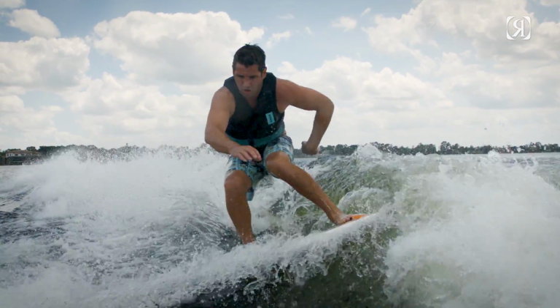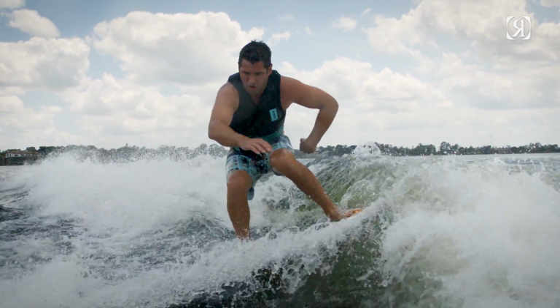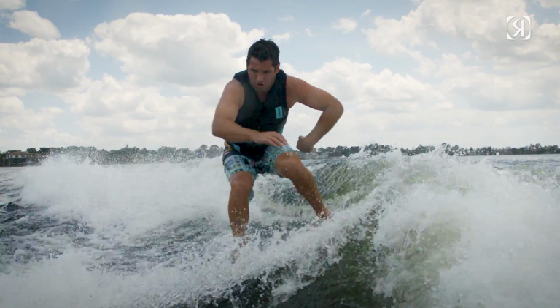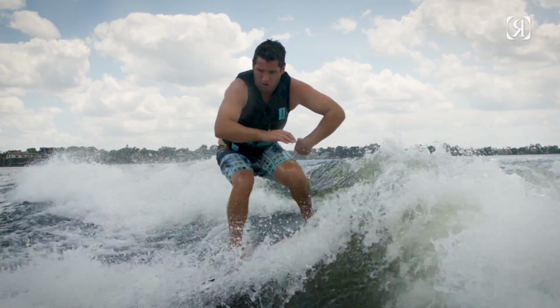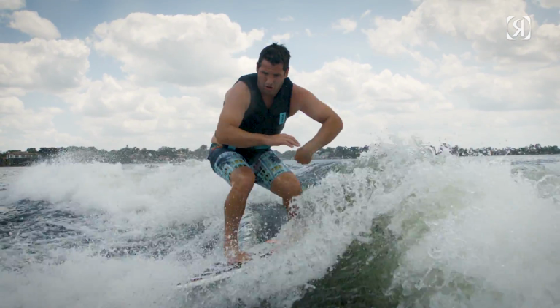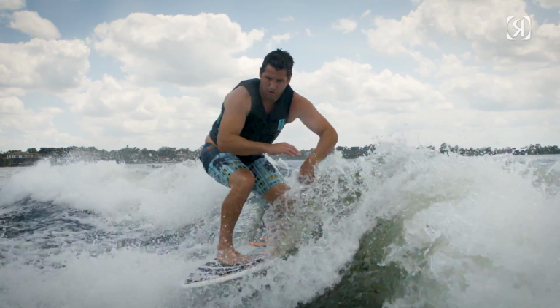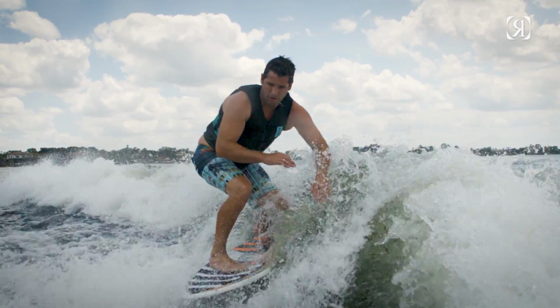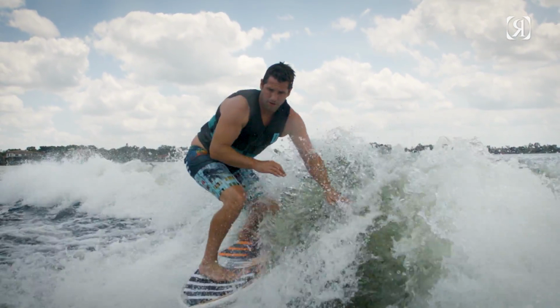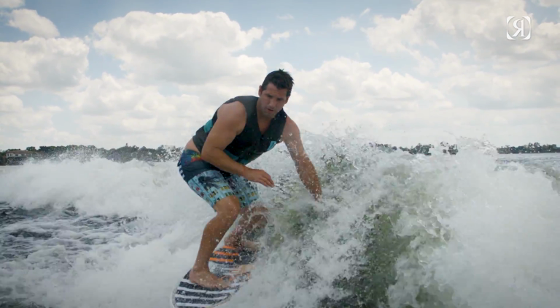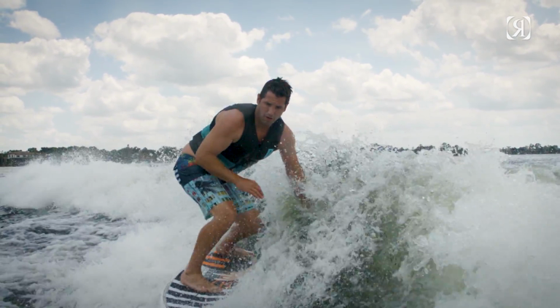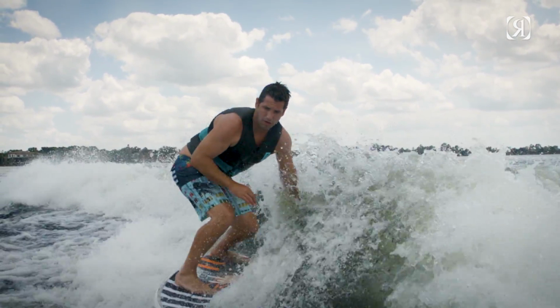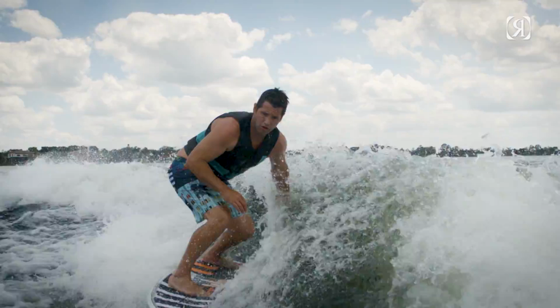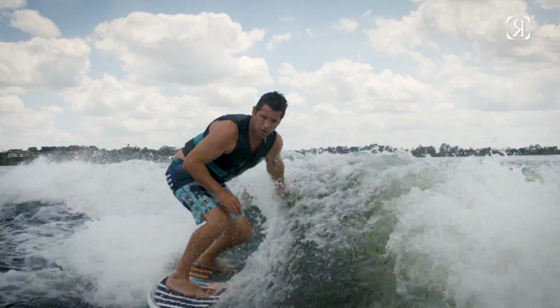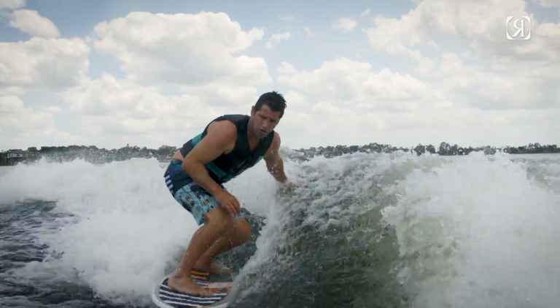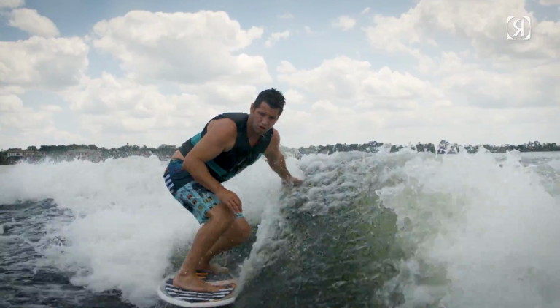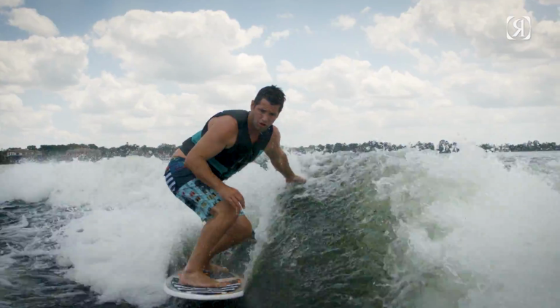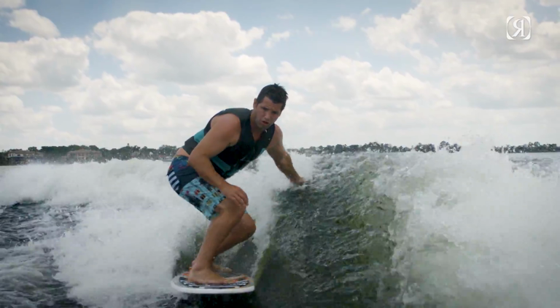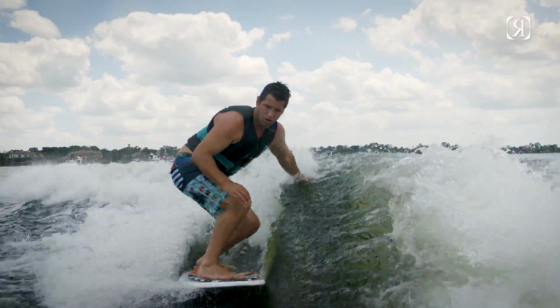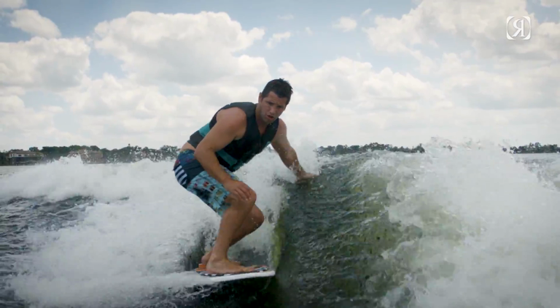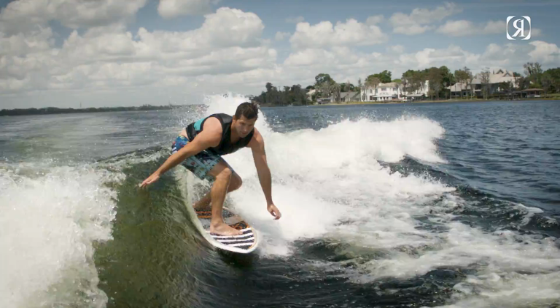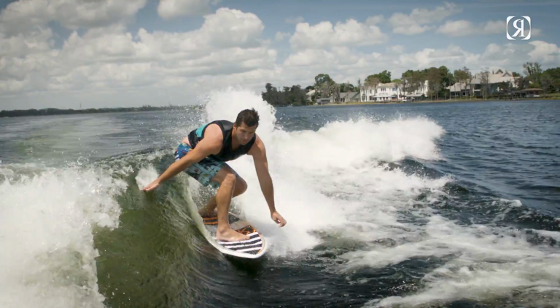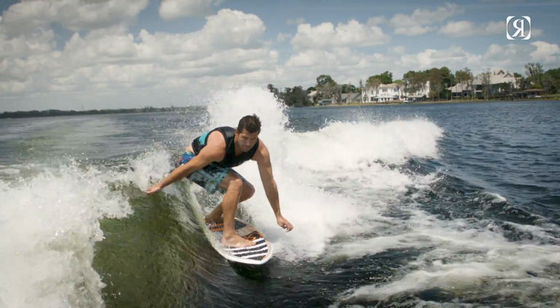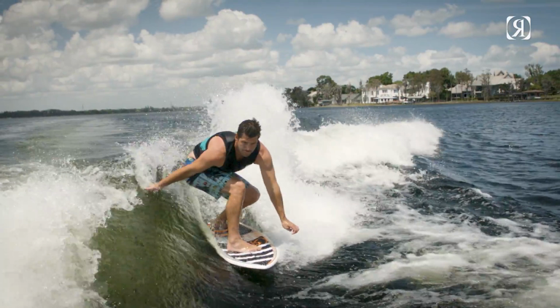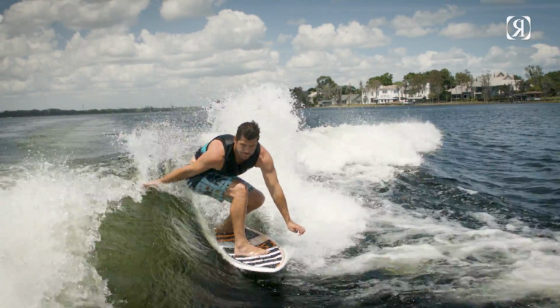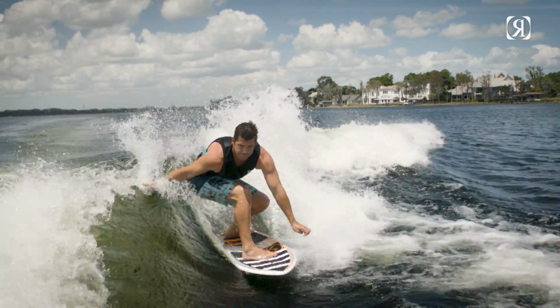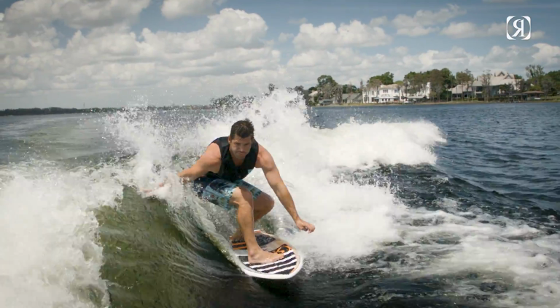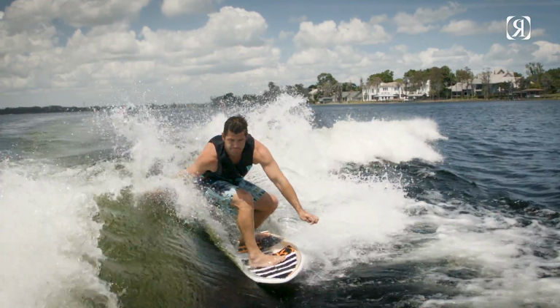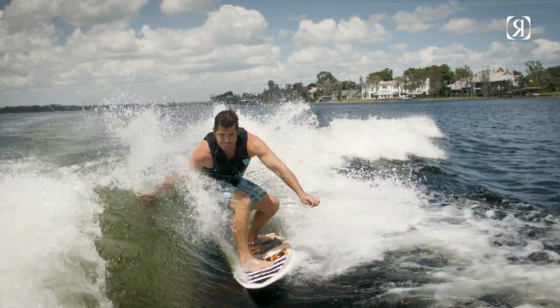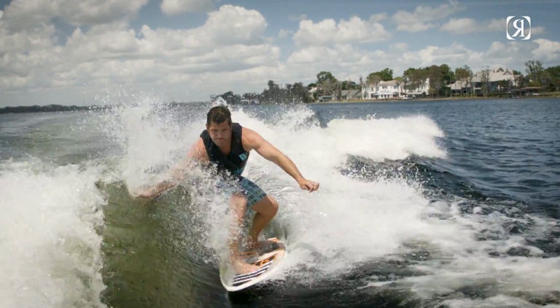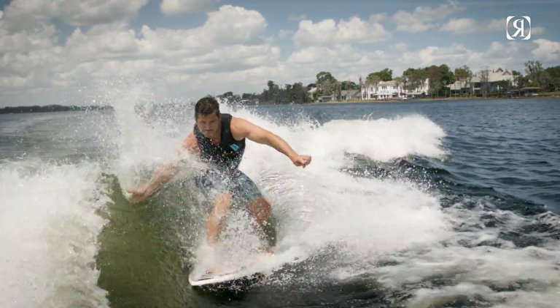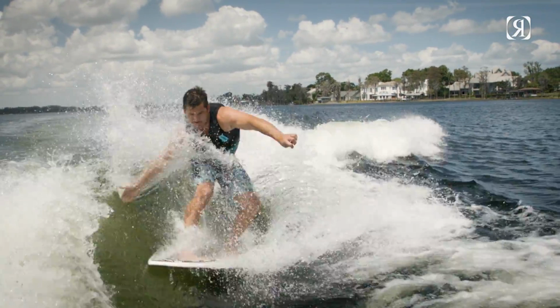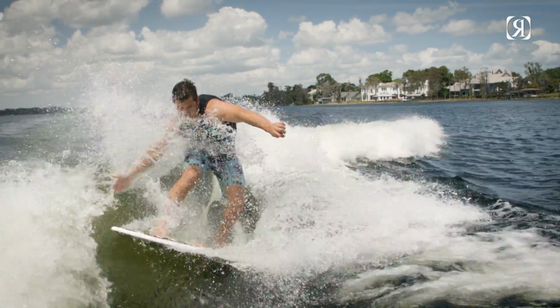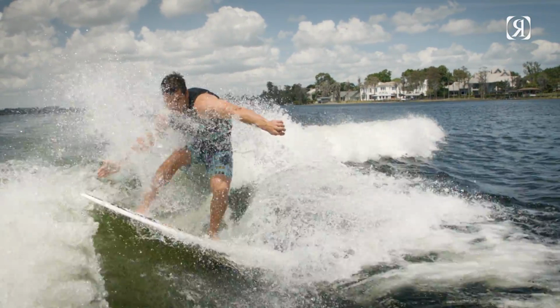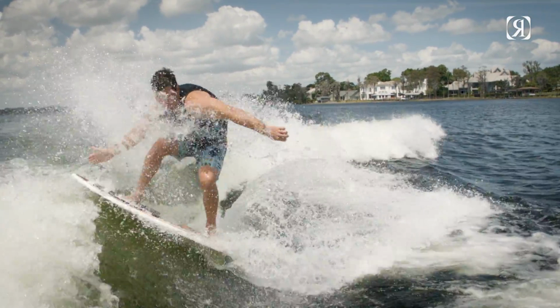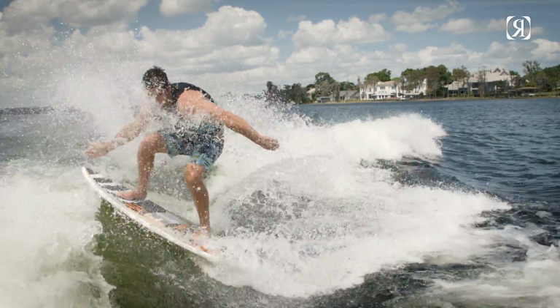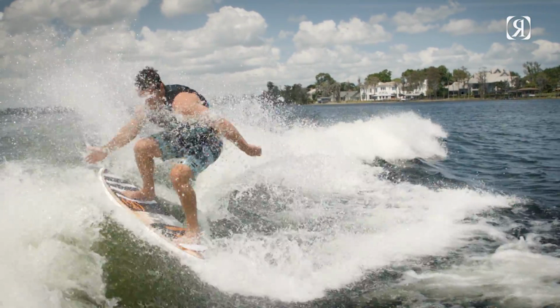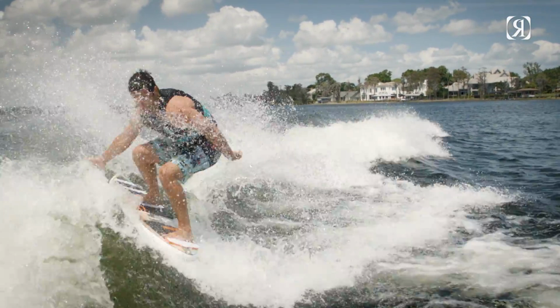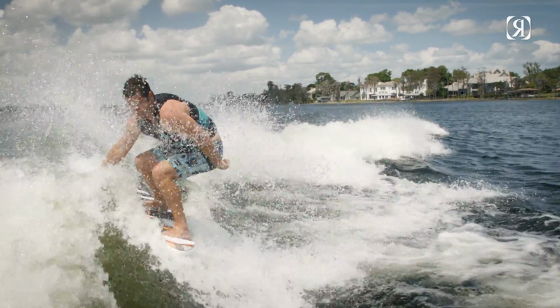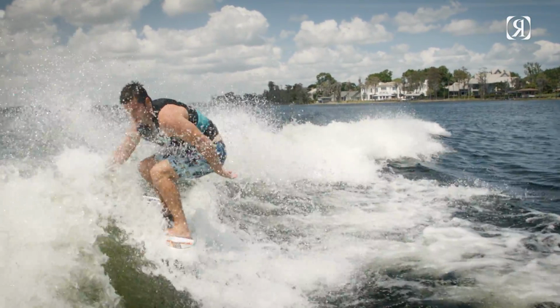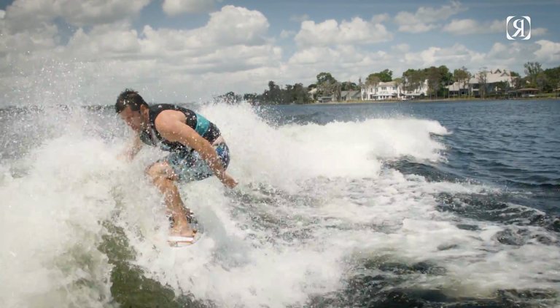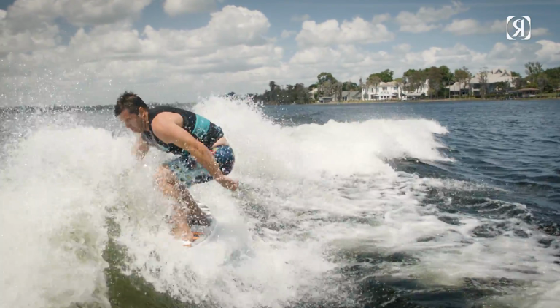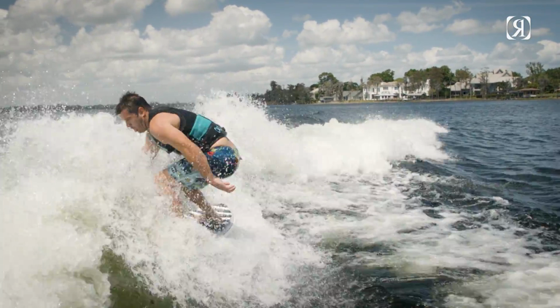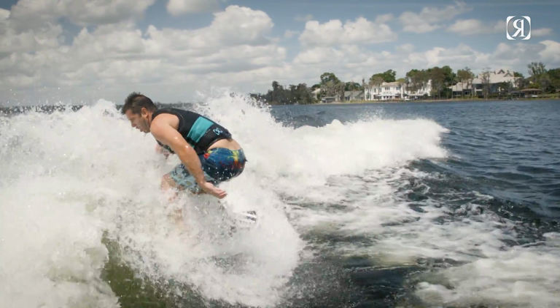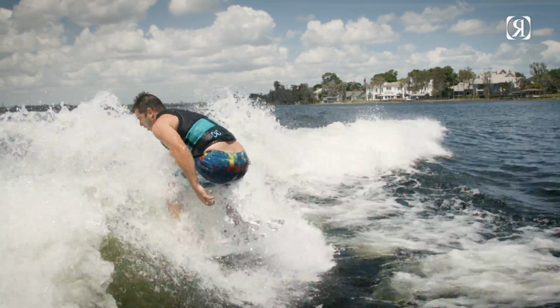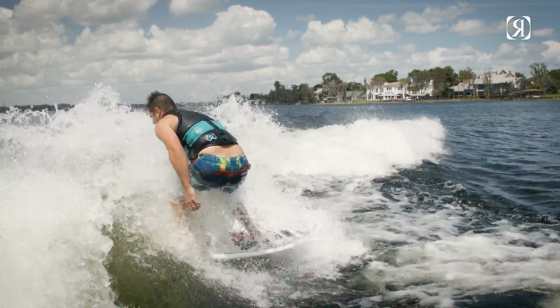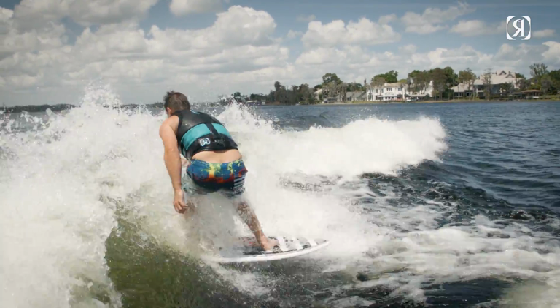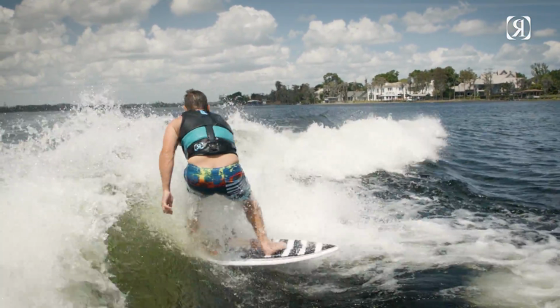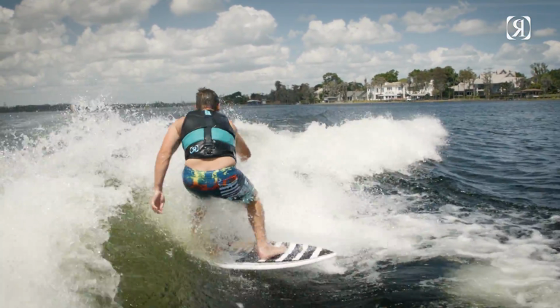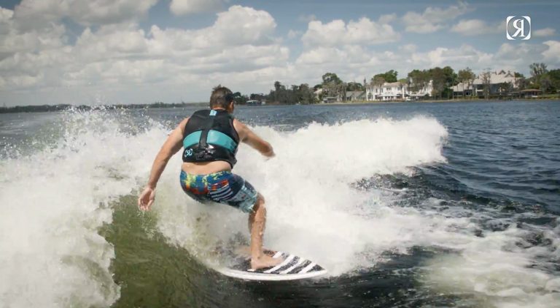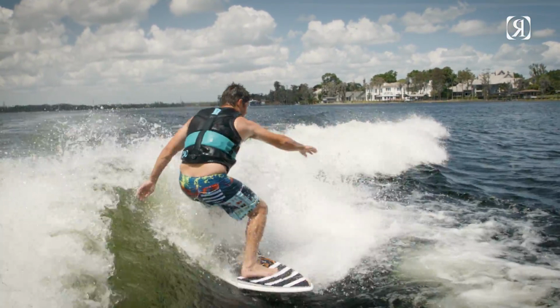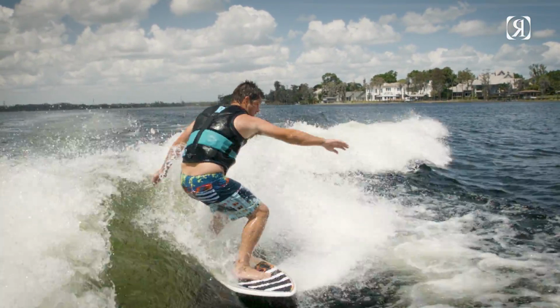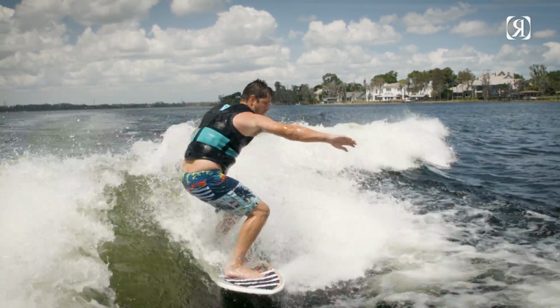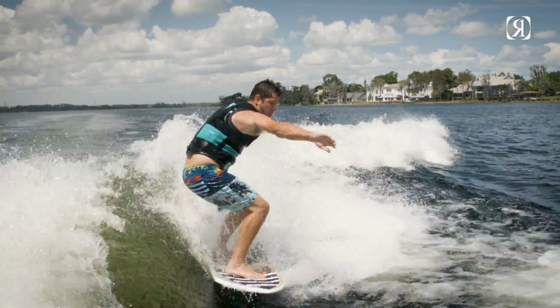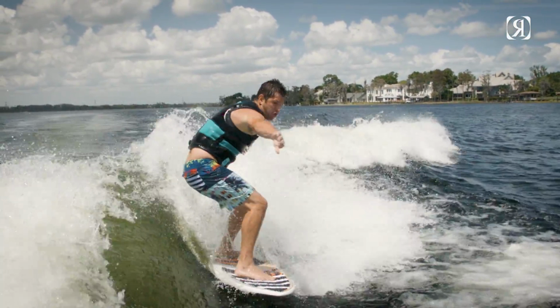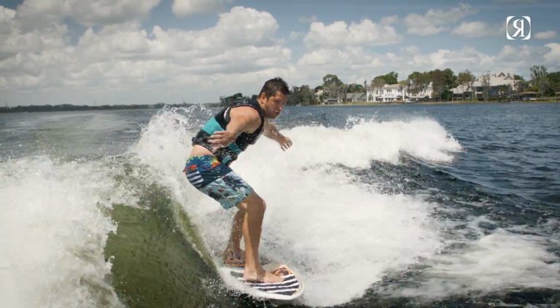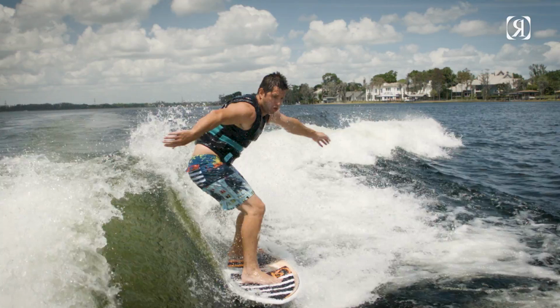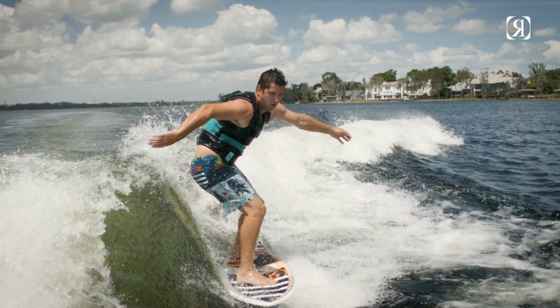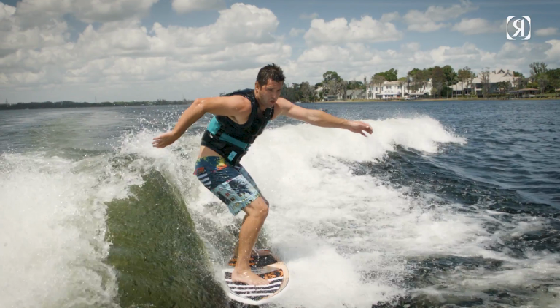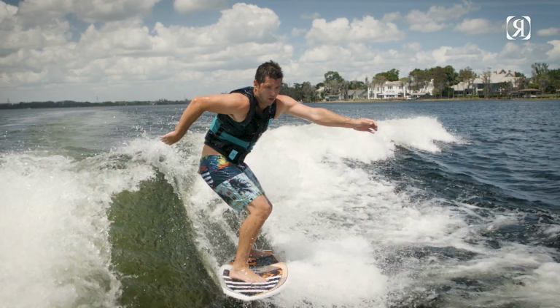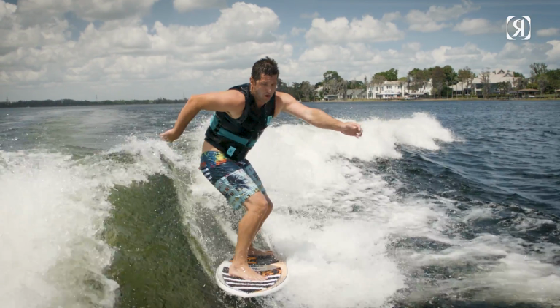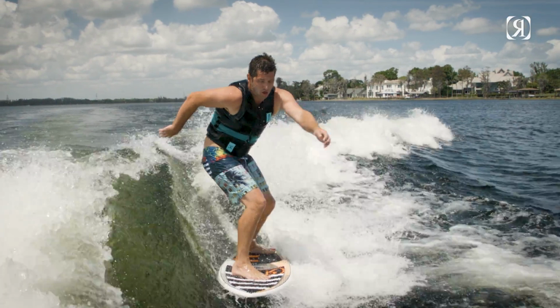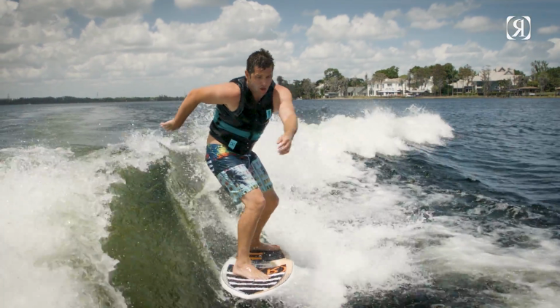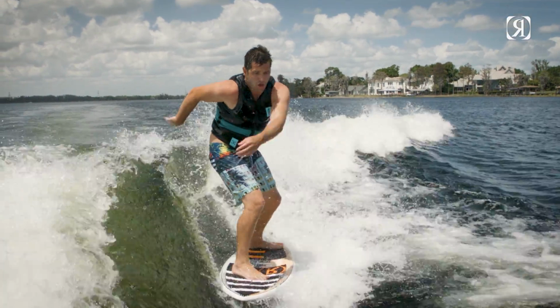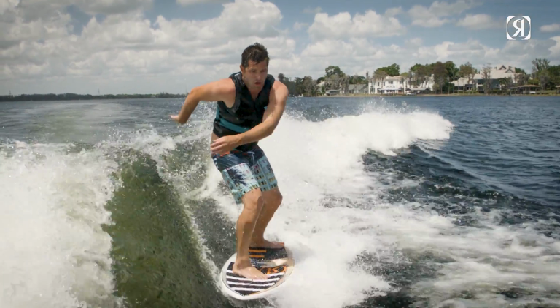A thicker profiled new-school shape with a looser feel for easier 360s and extra speed to air off the wave.